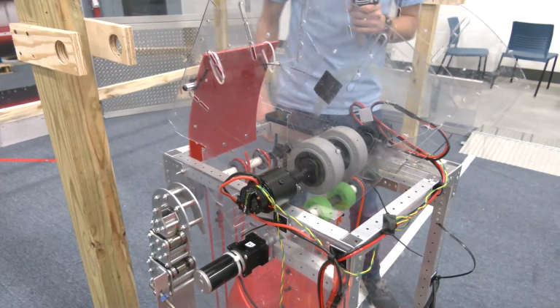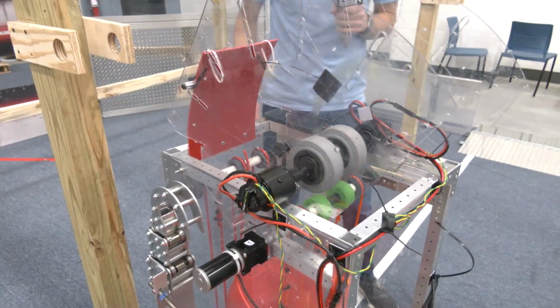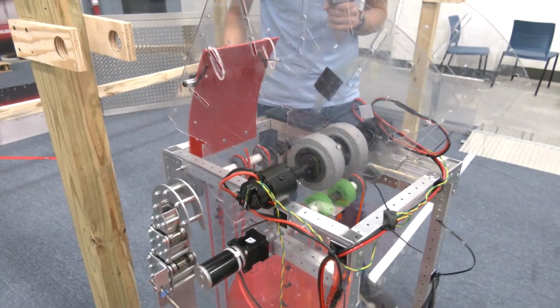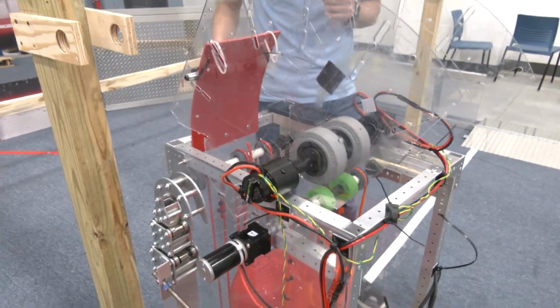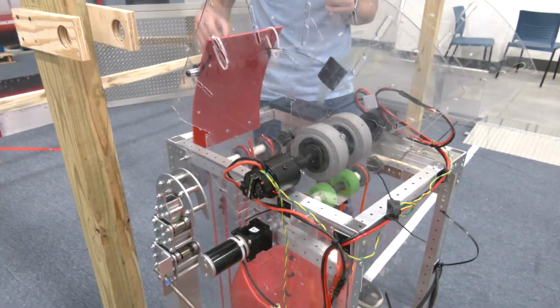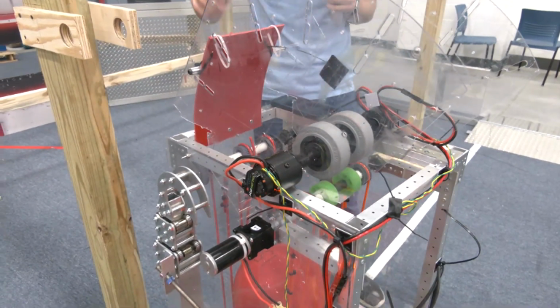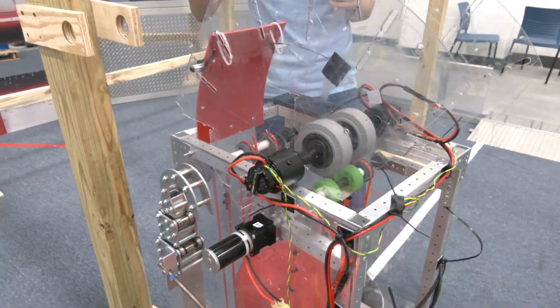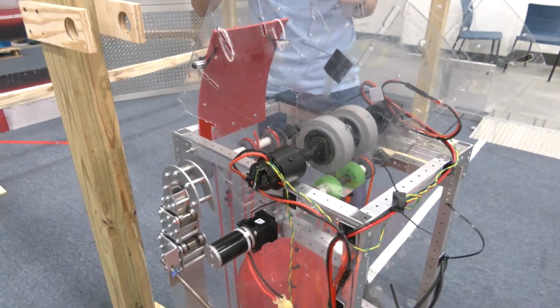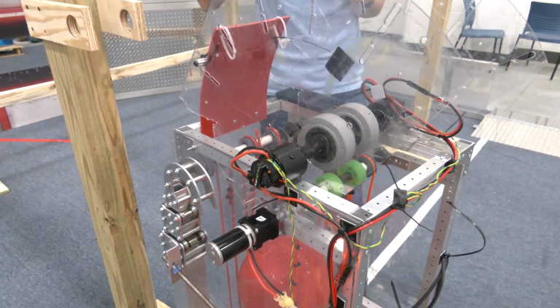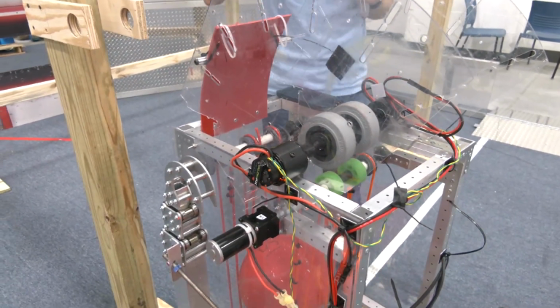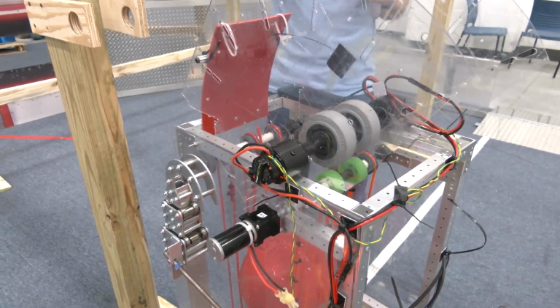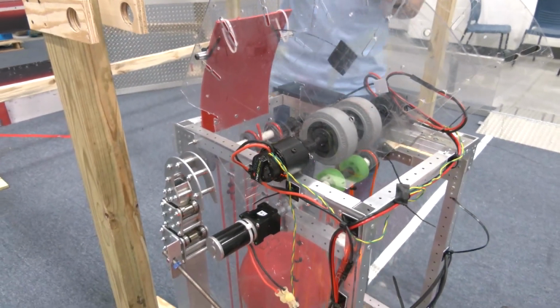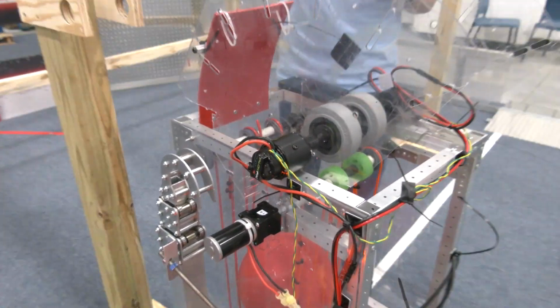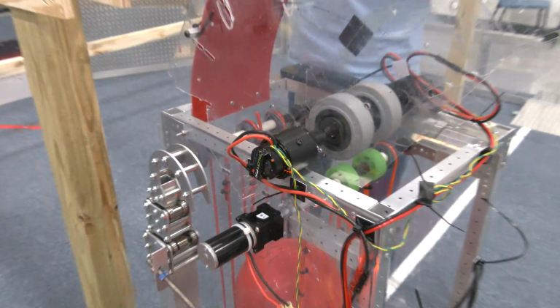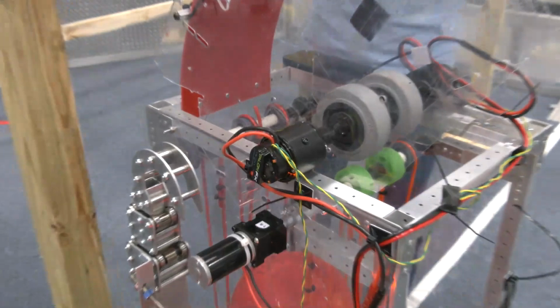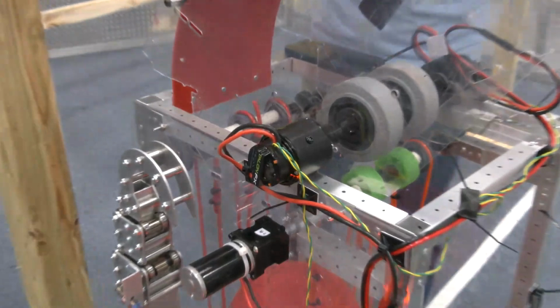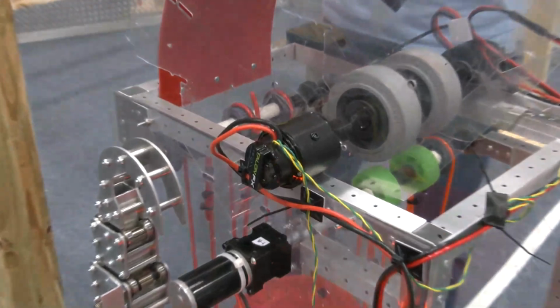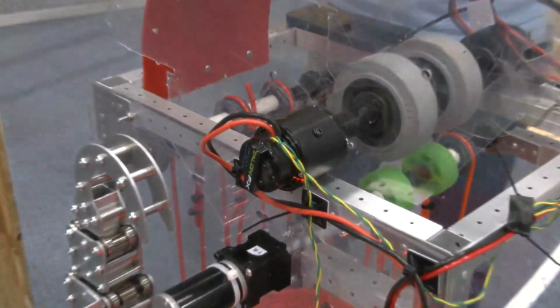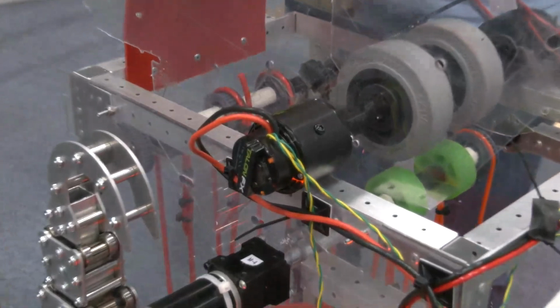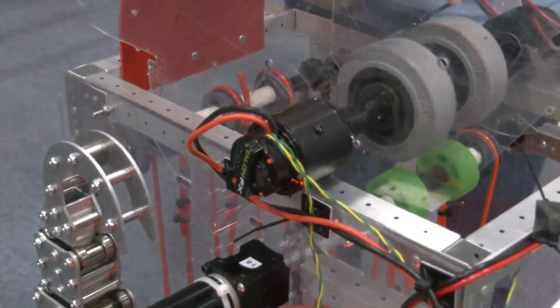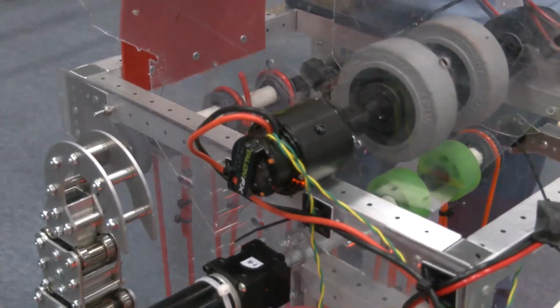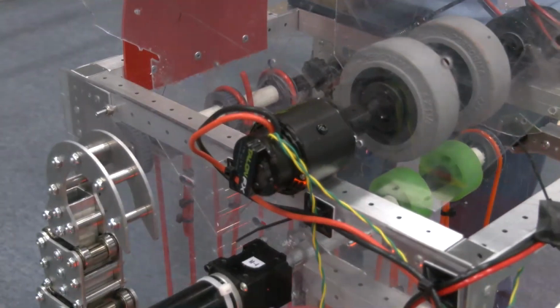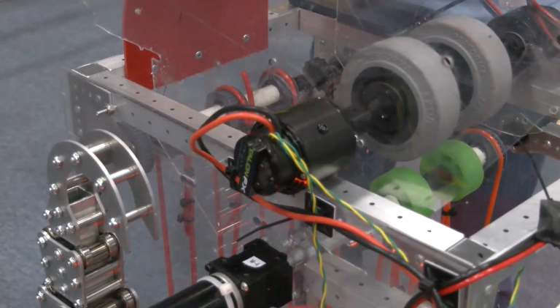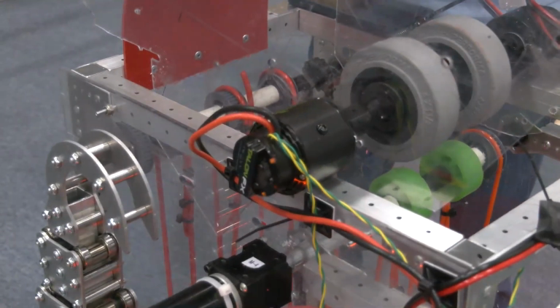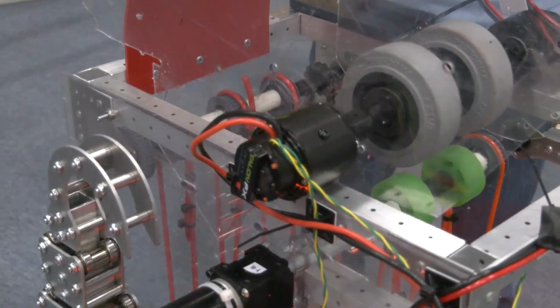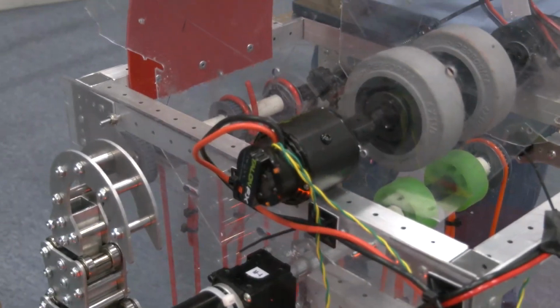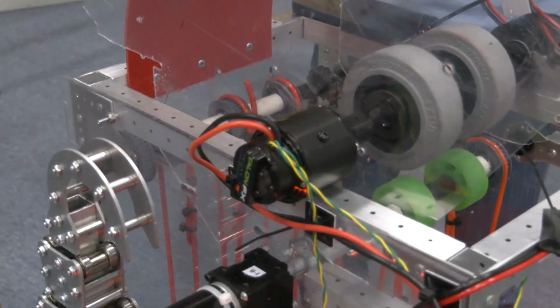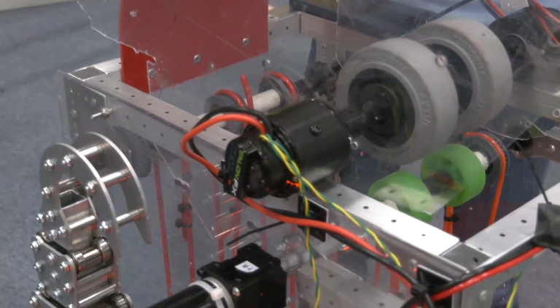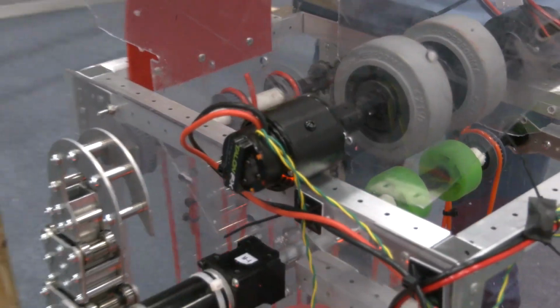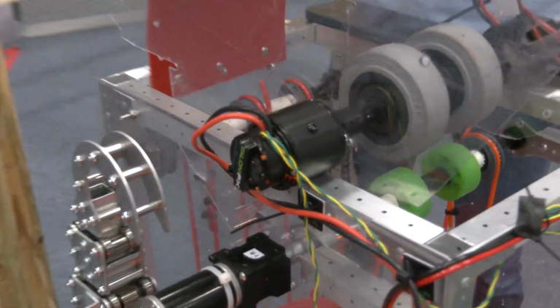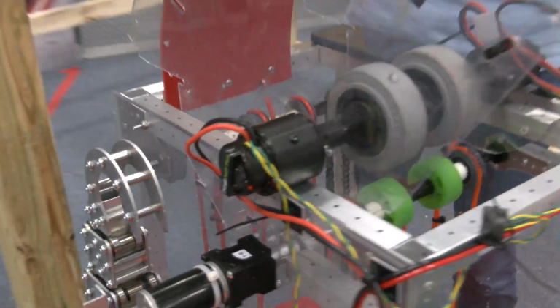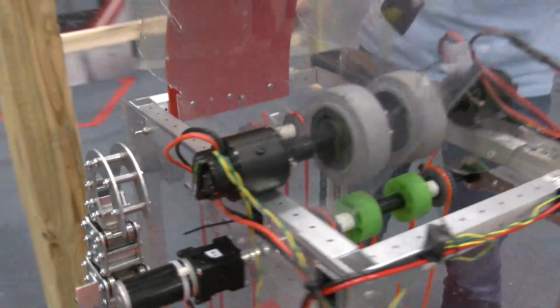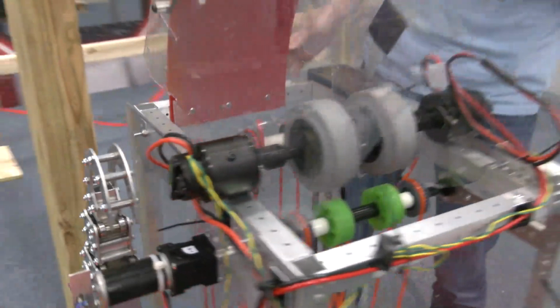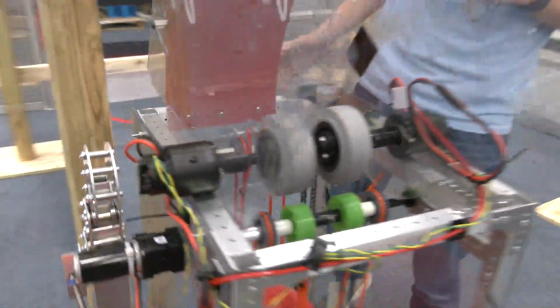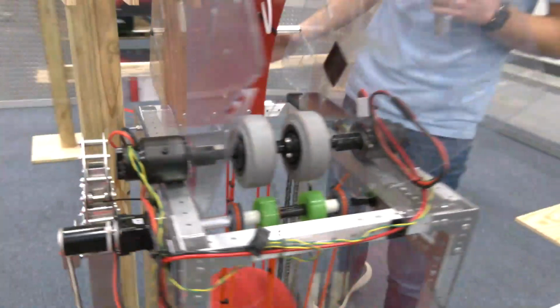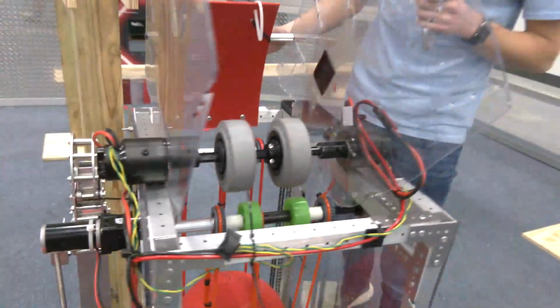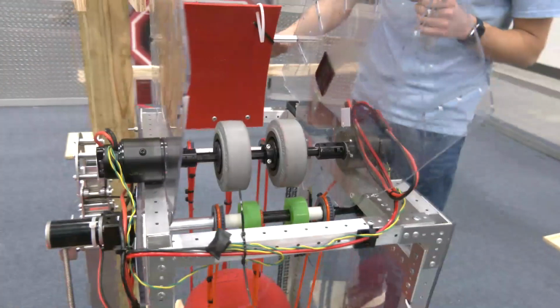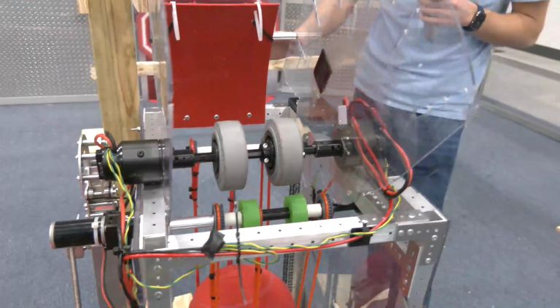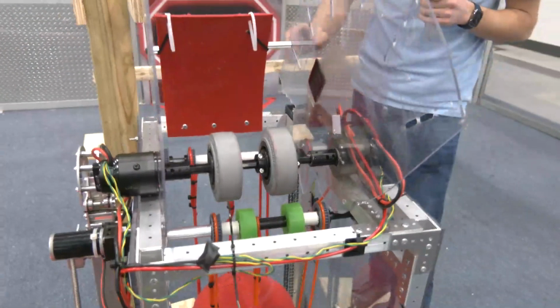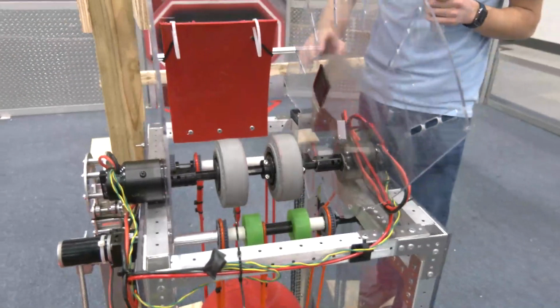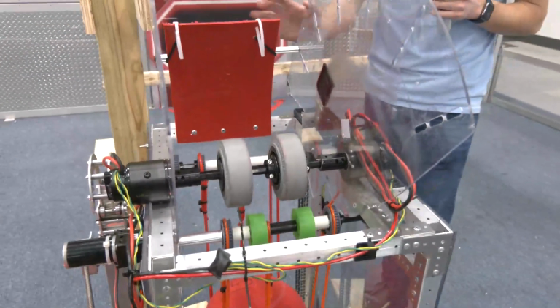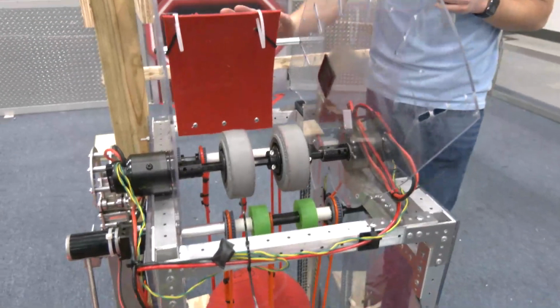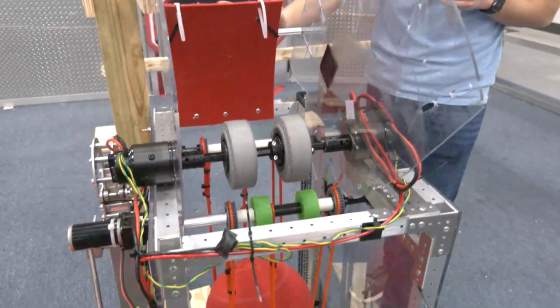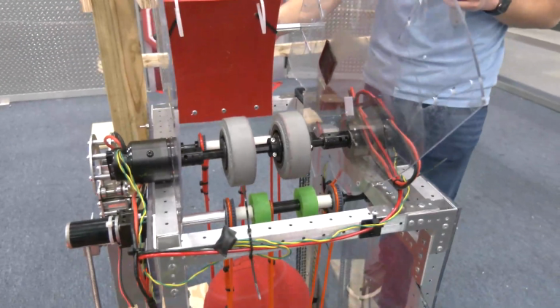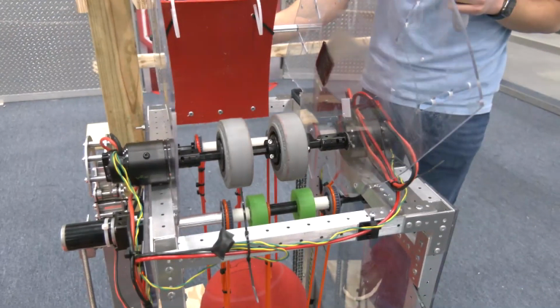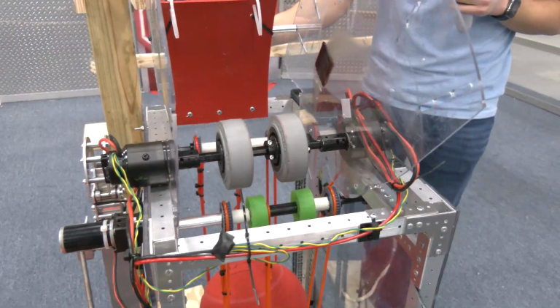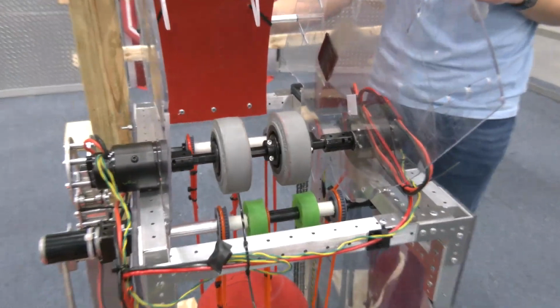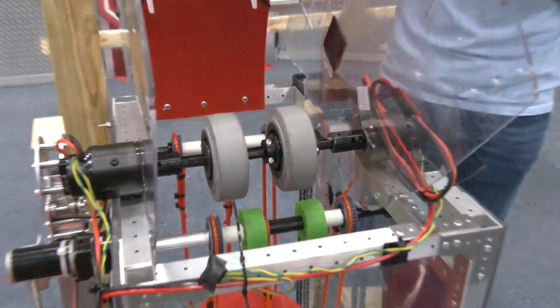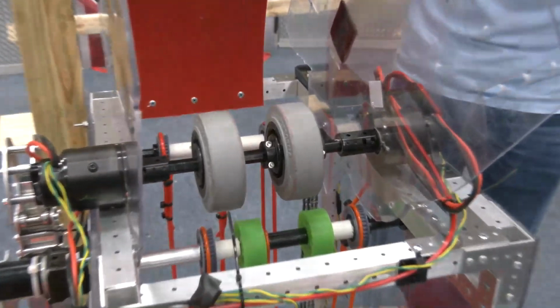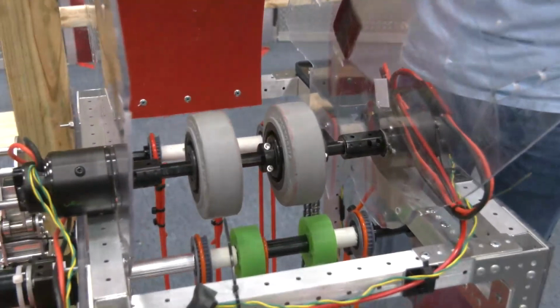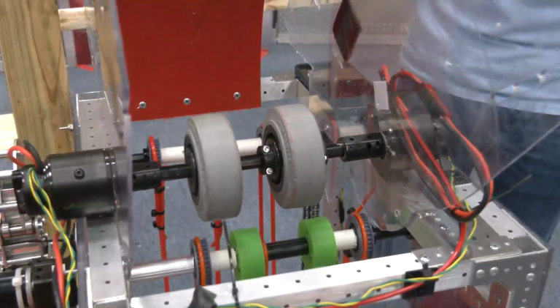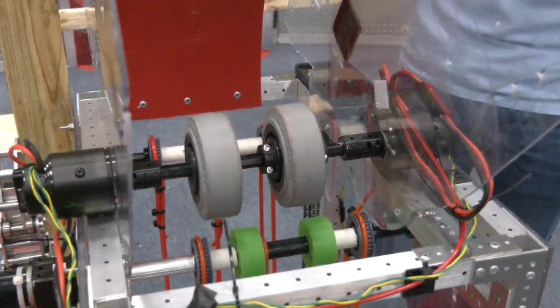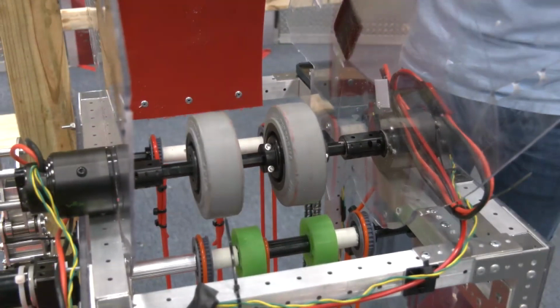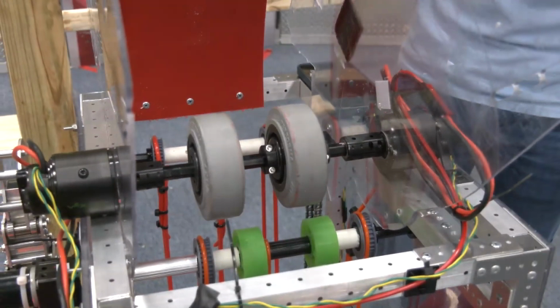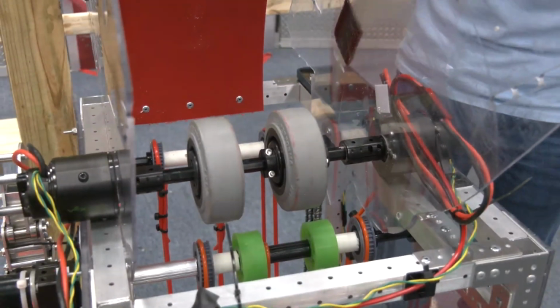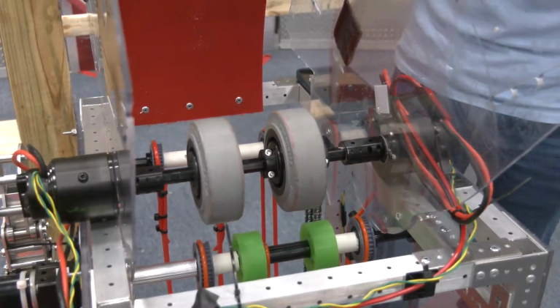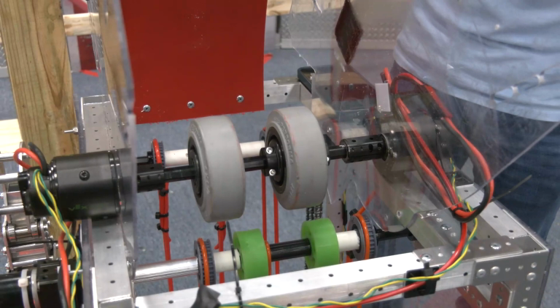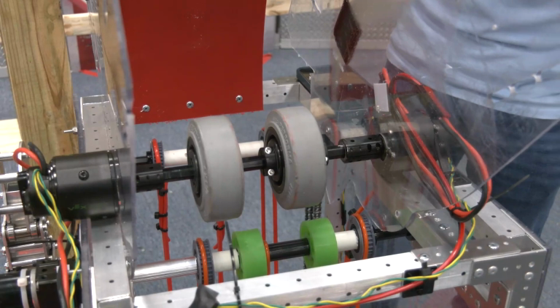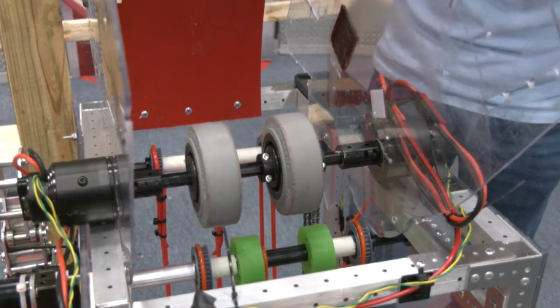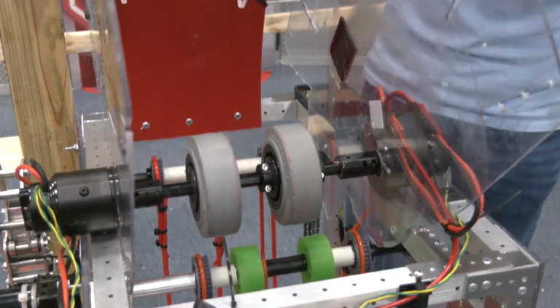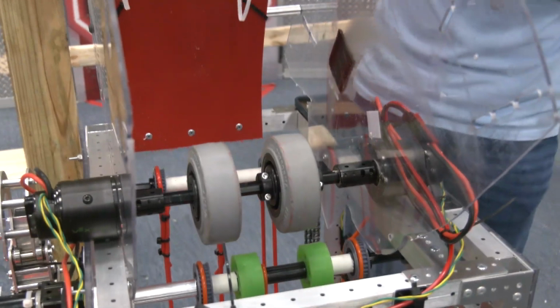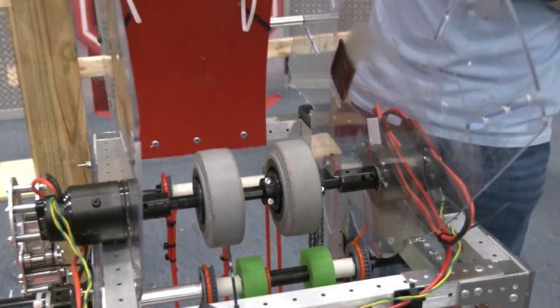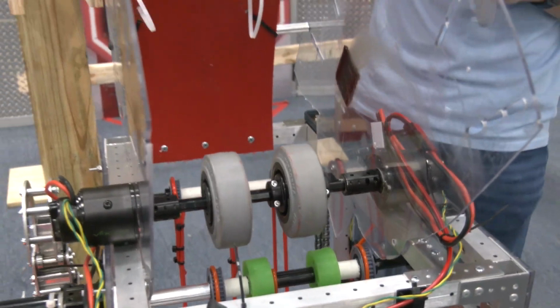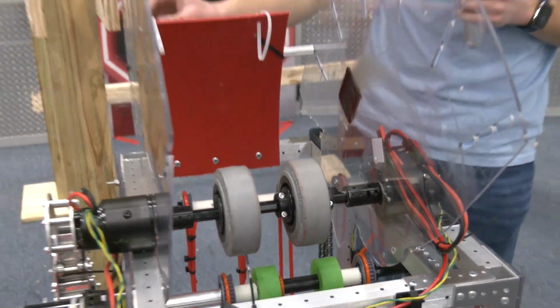The wheels are four-inch Colson wheels. The angle we're shooting from is about 55 degrees.